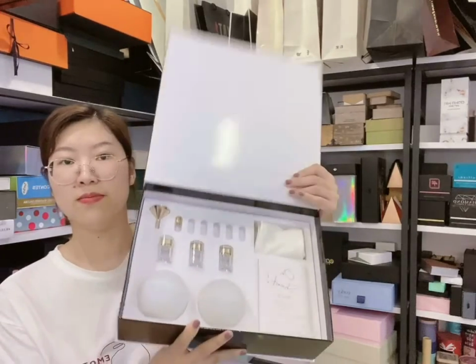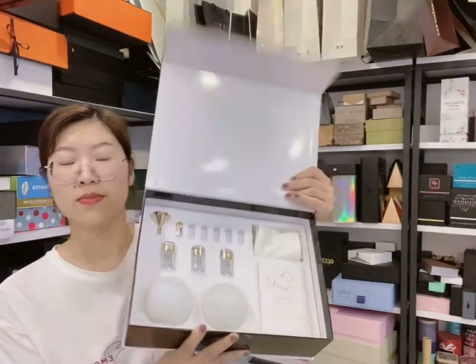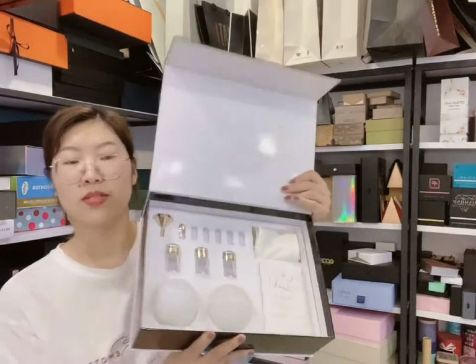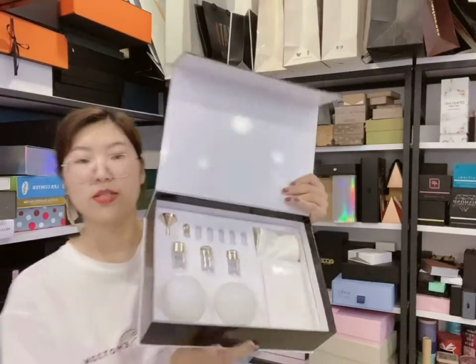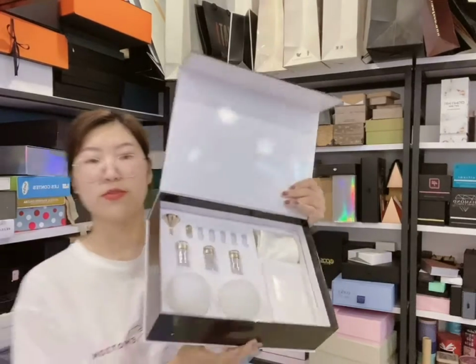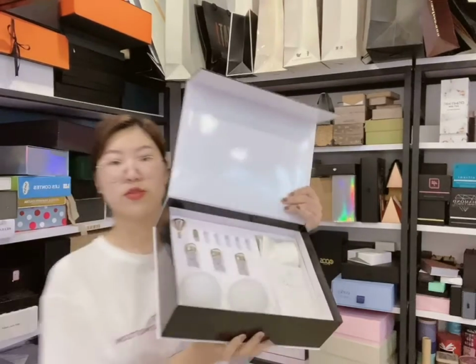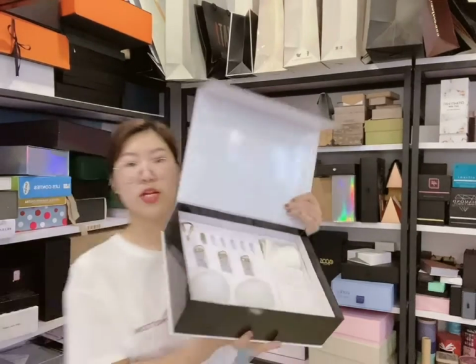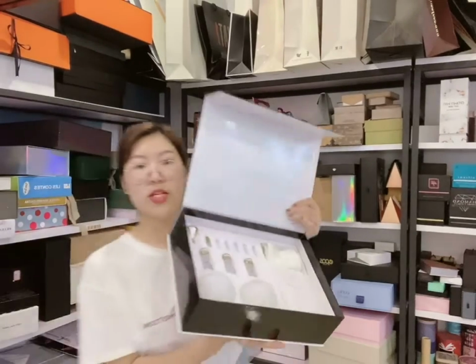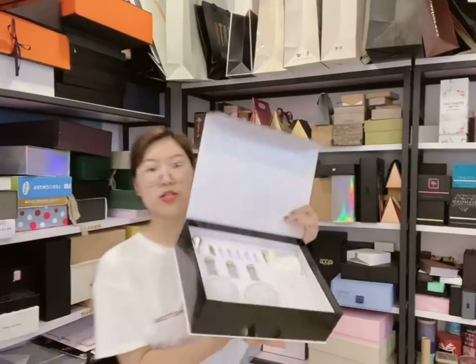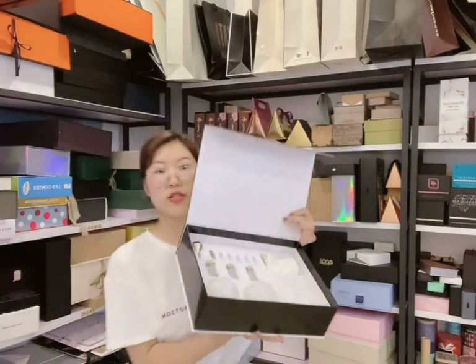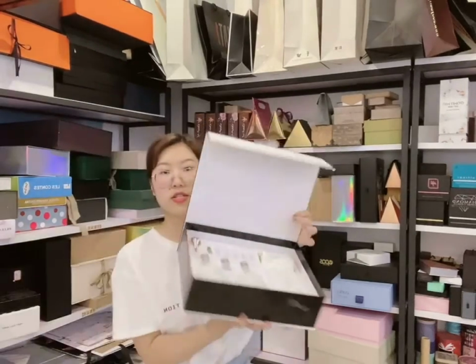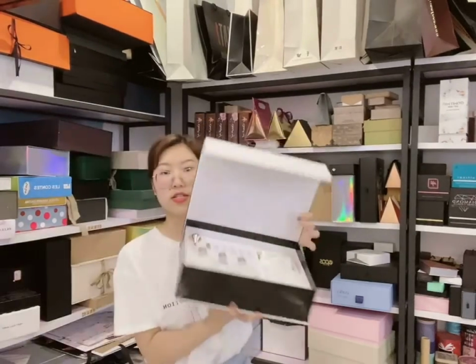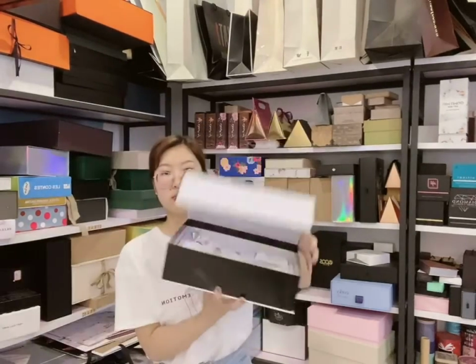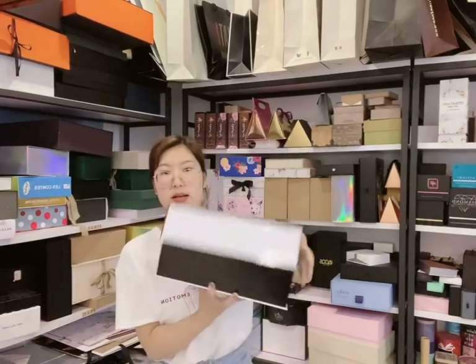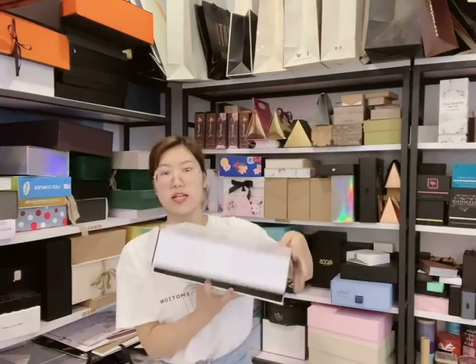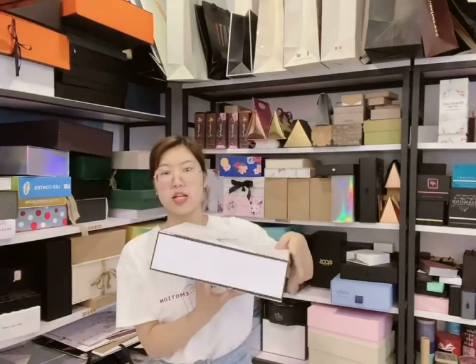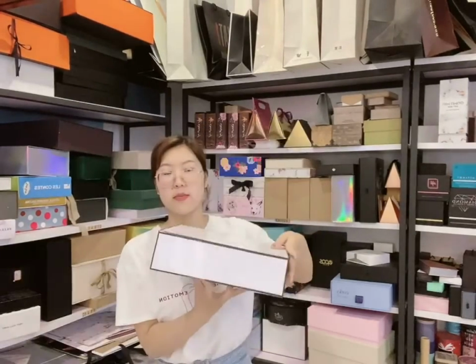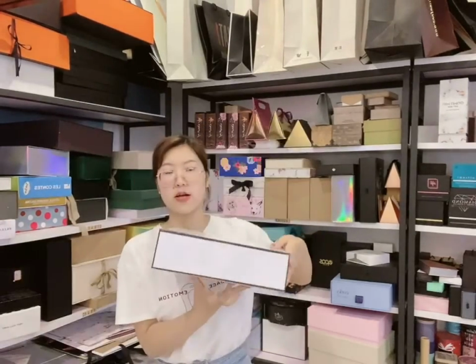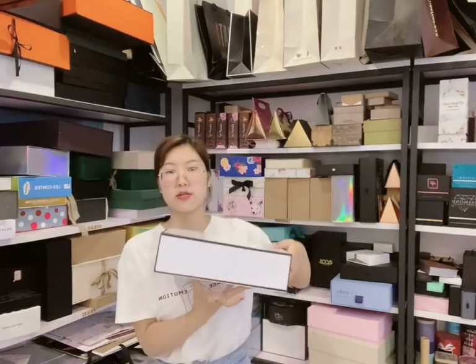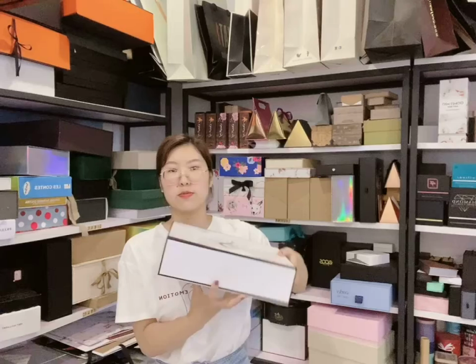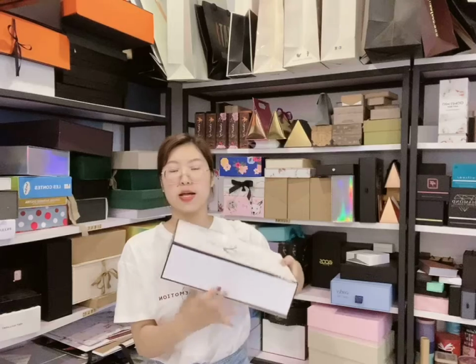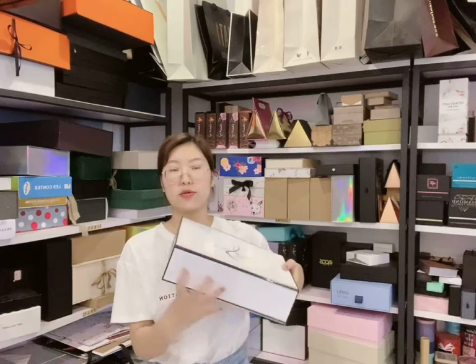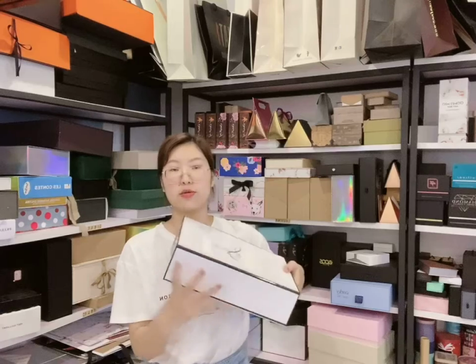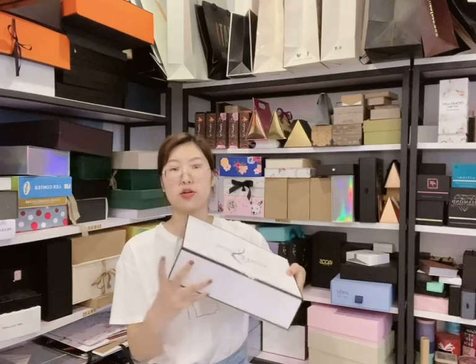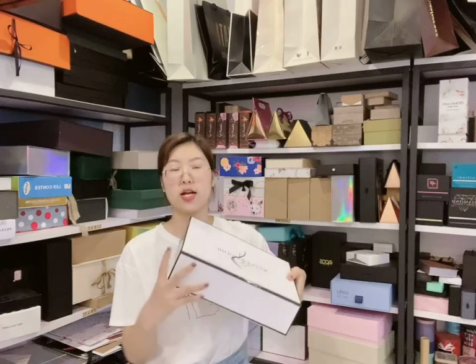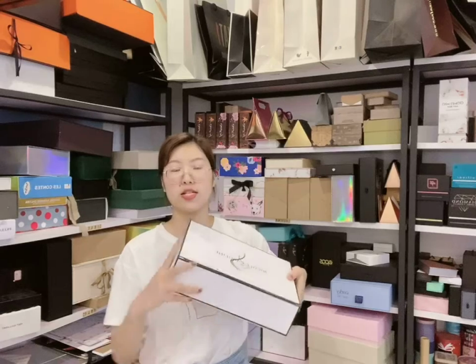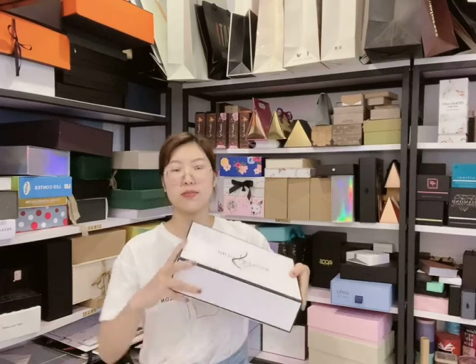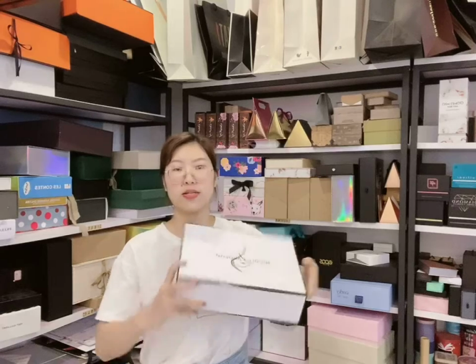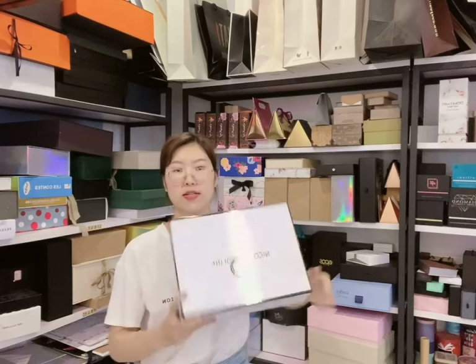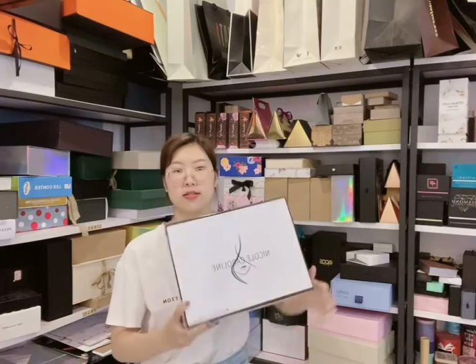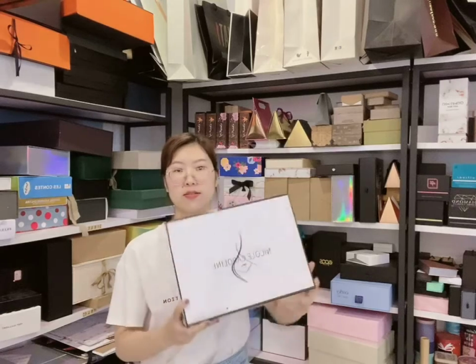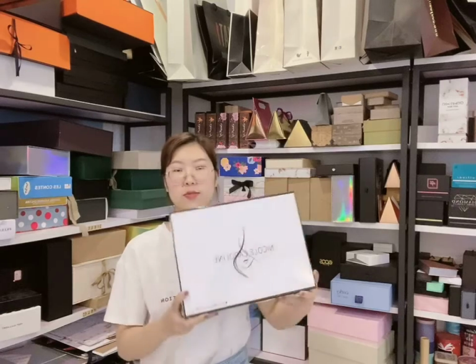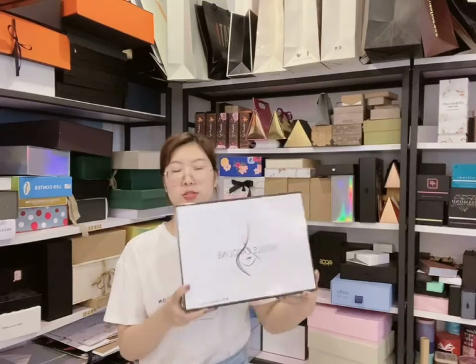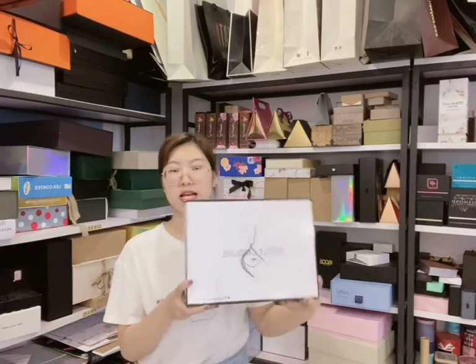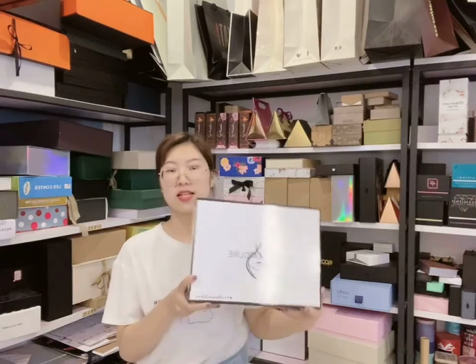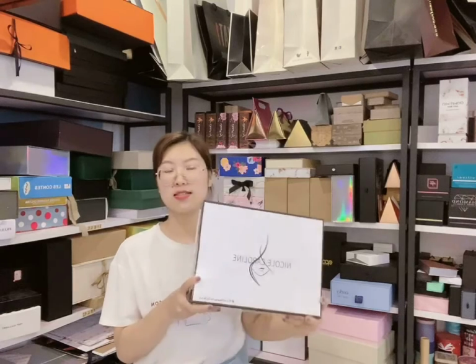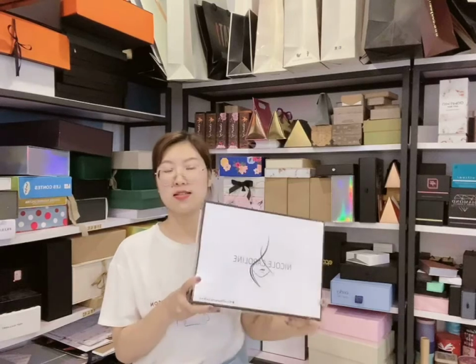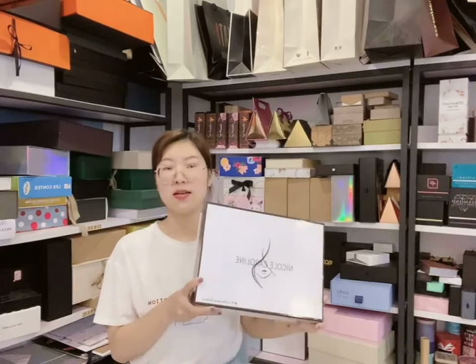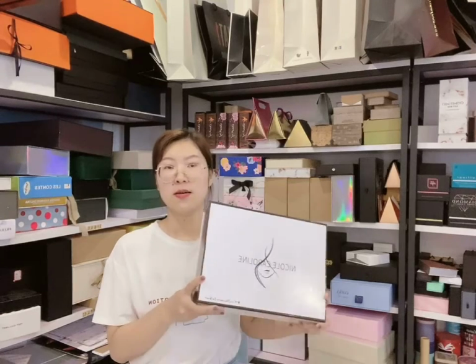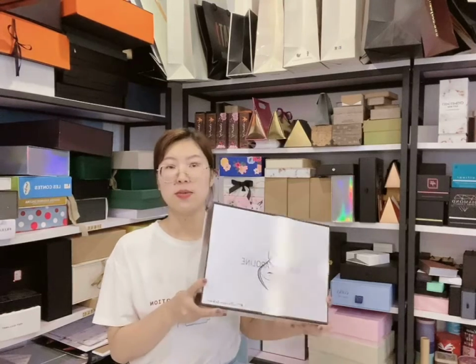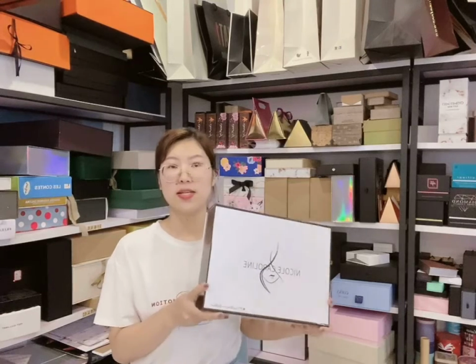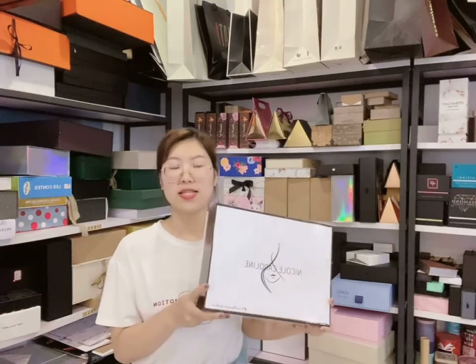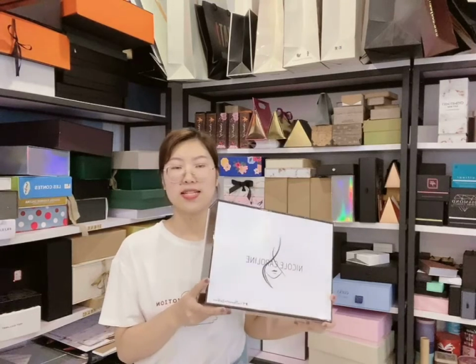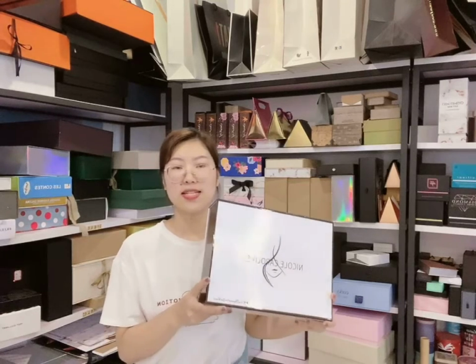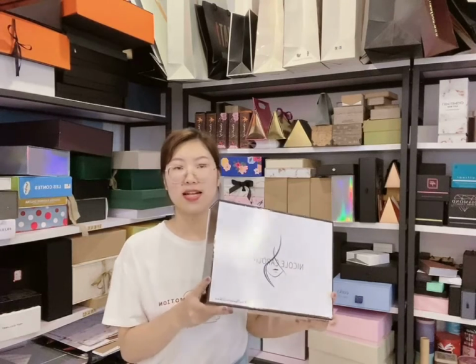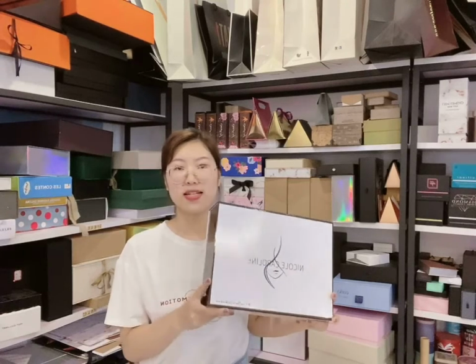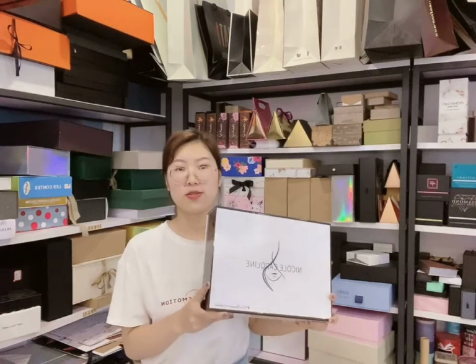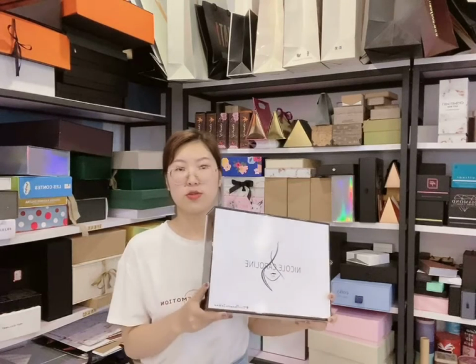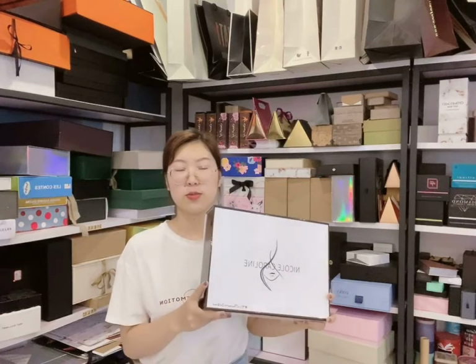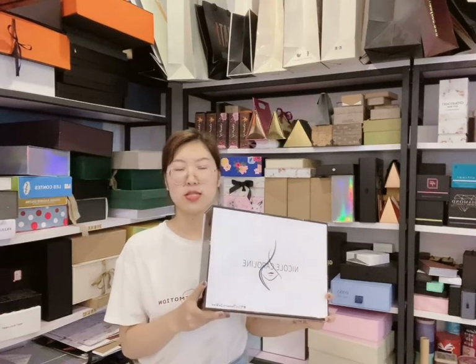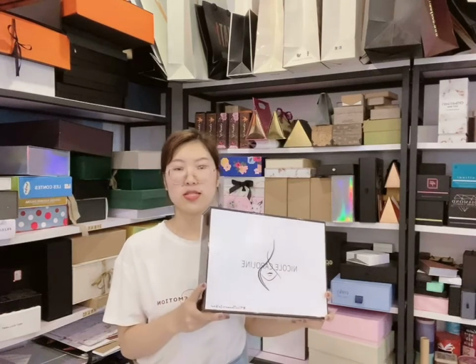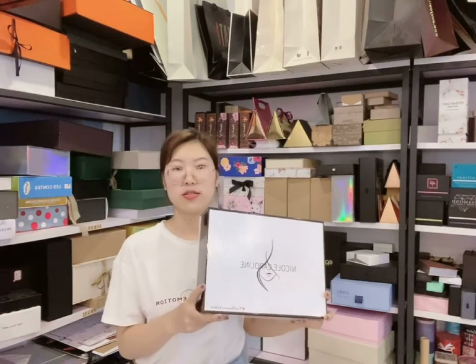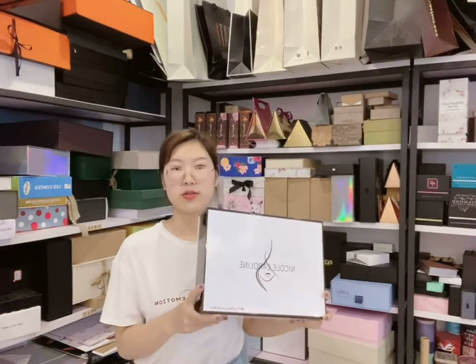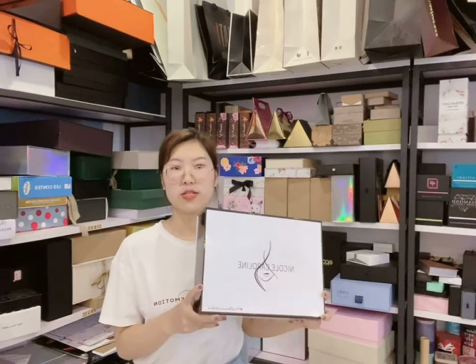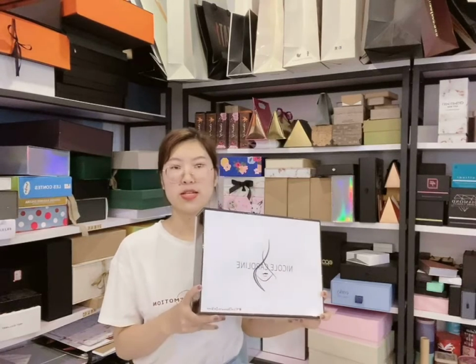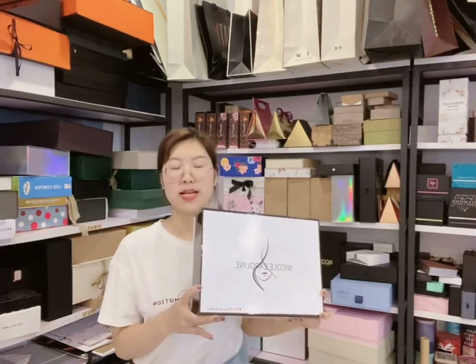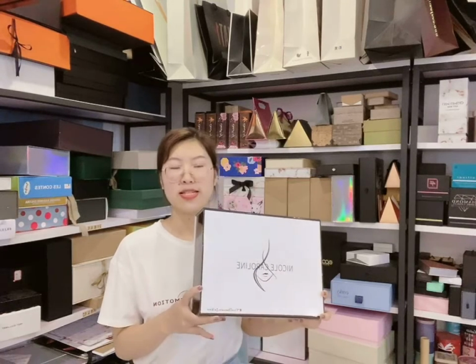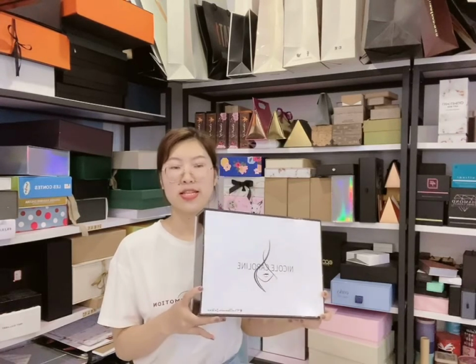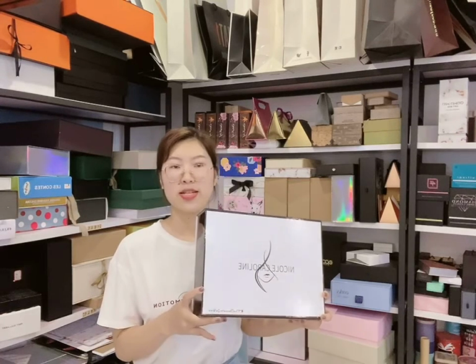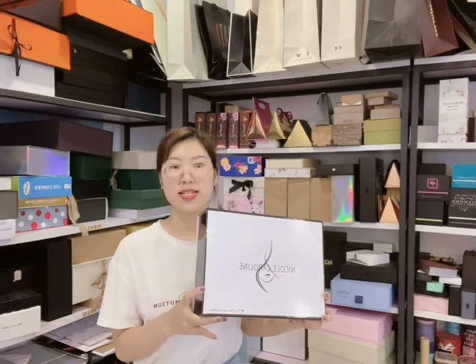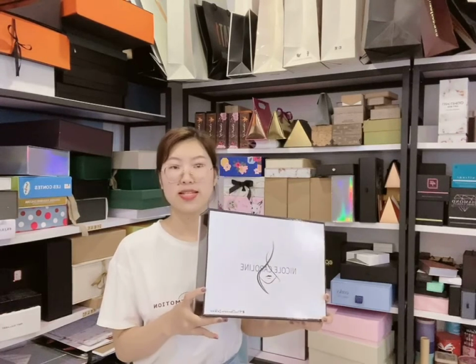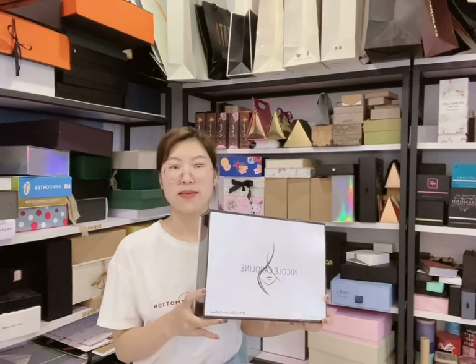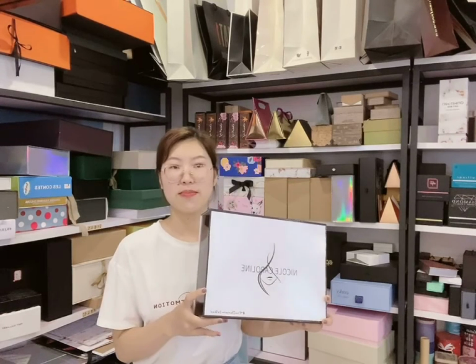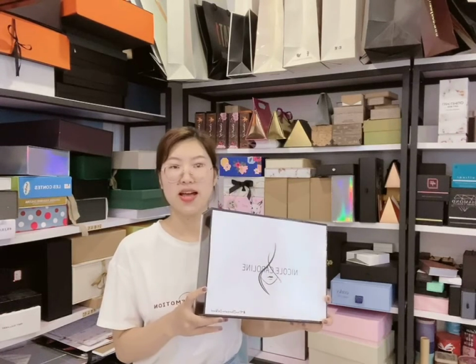If you are interested in this McLean box to pack your cosmetic products, please contact us through the details. See you next time. Bye.